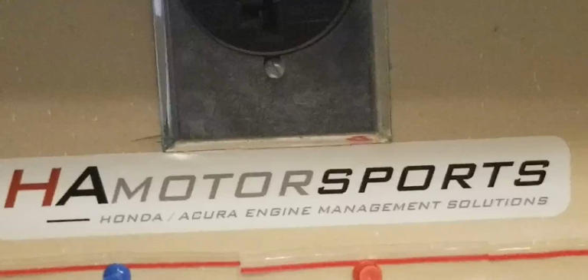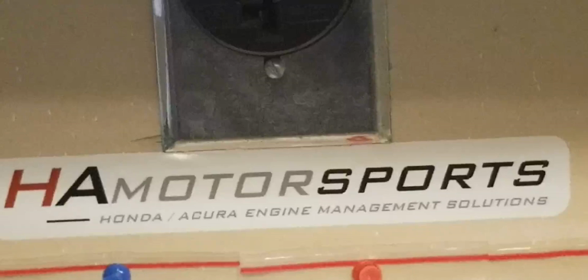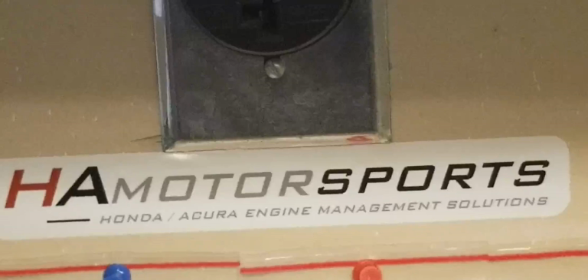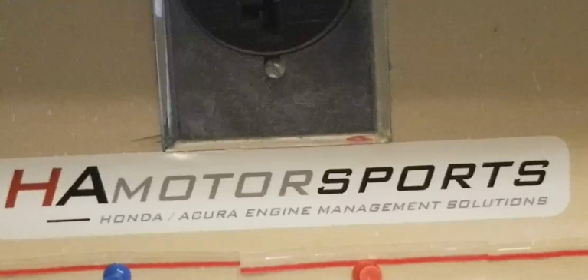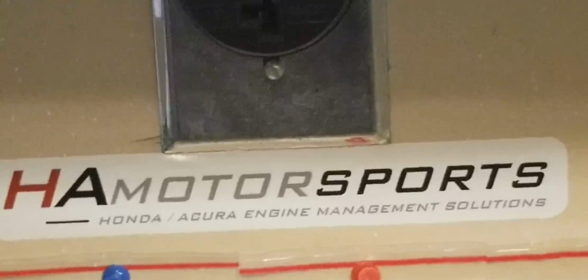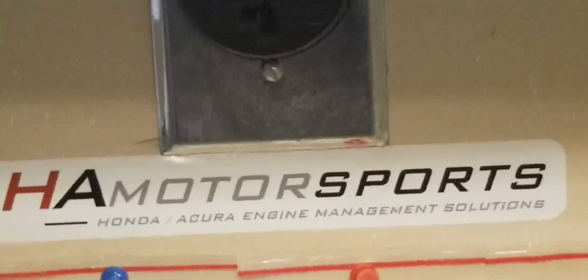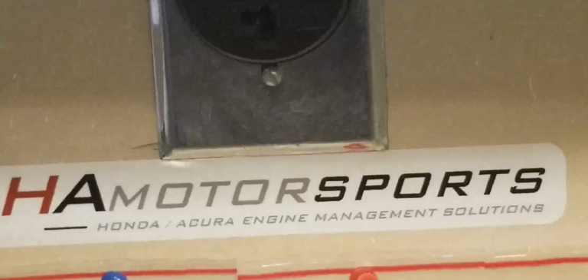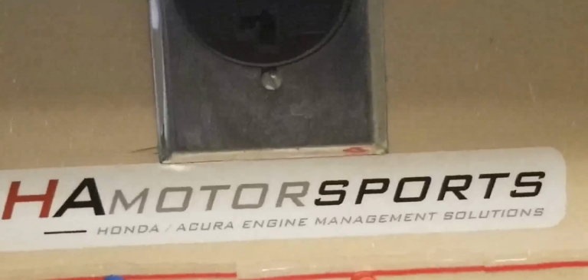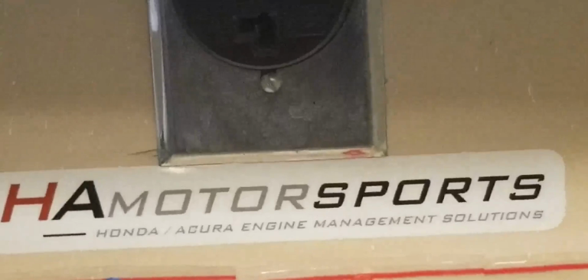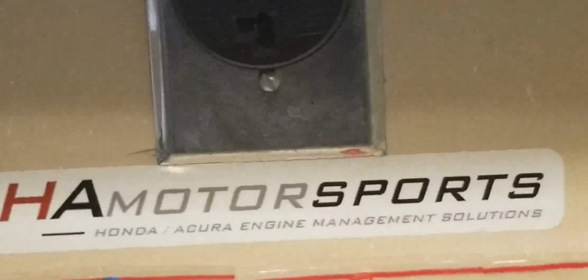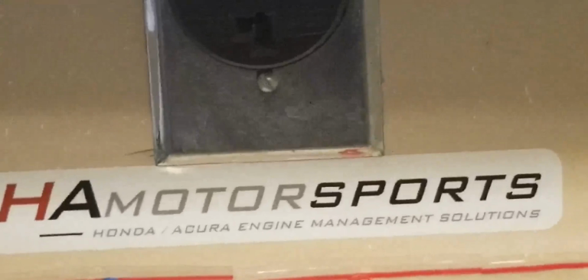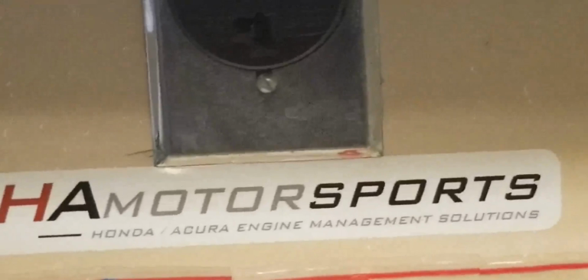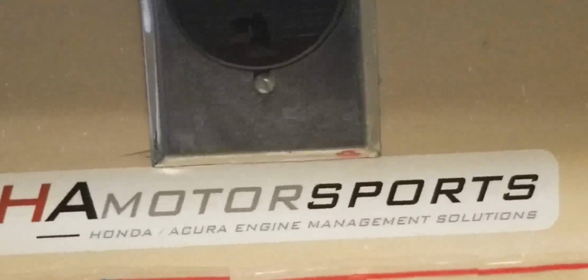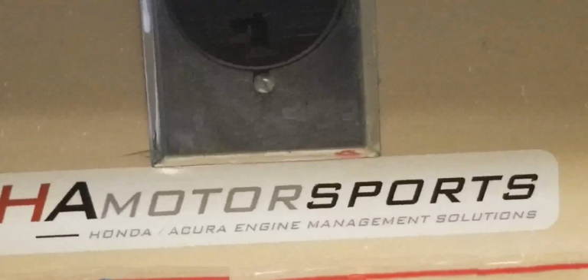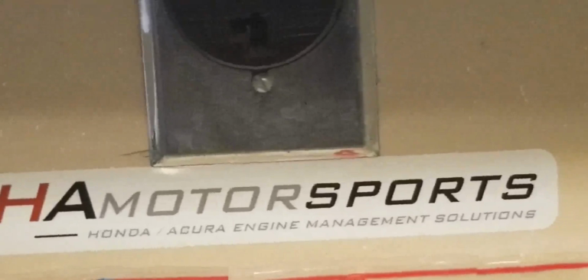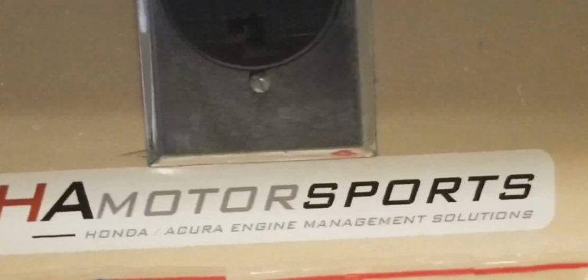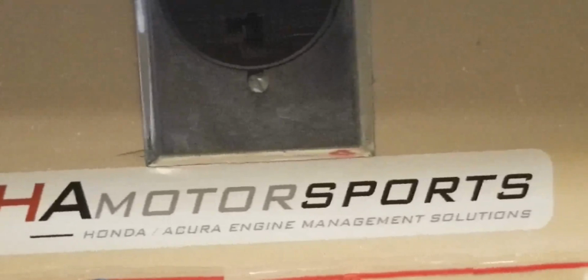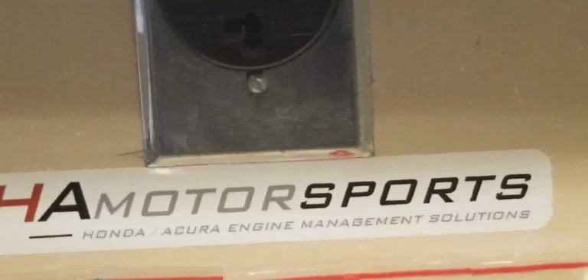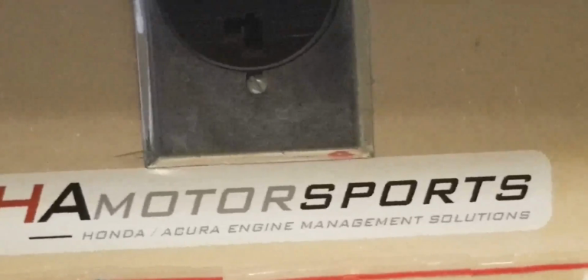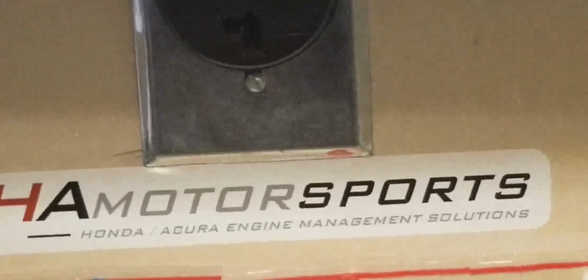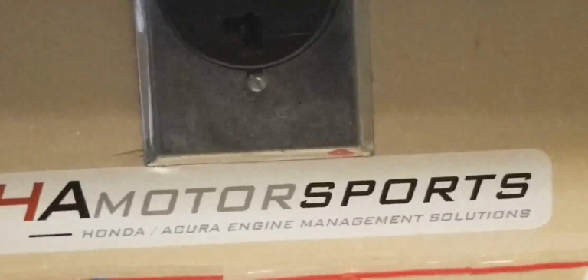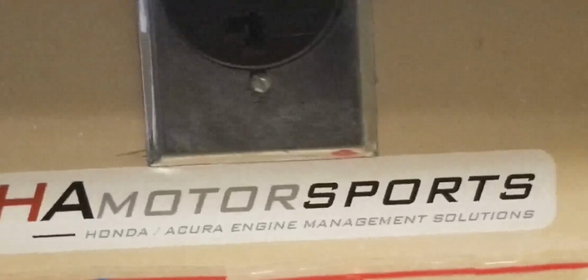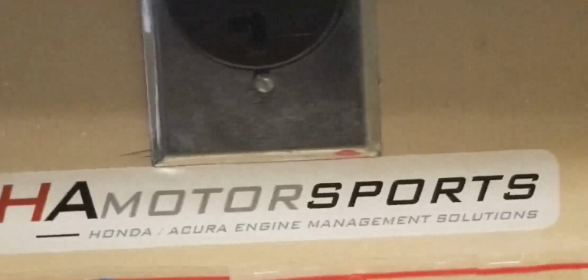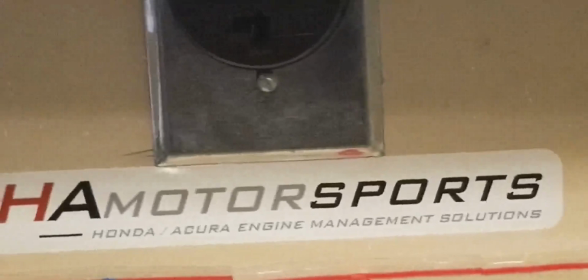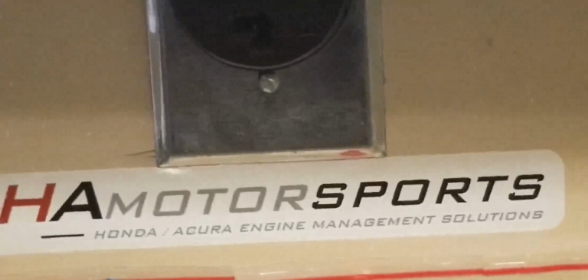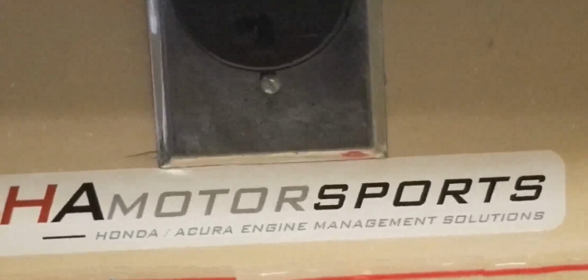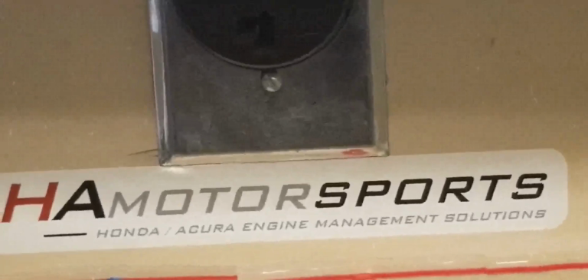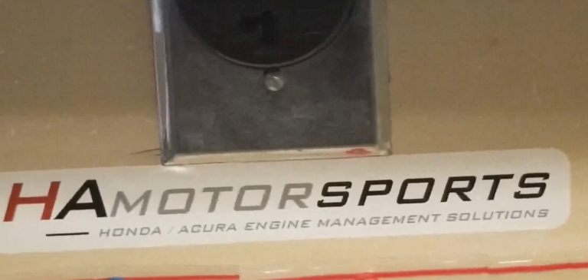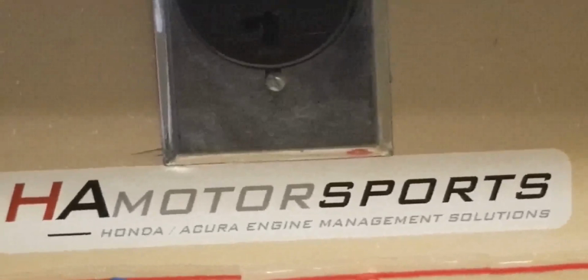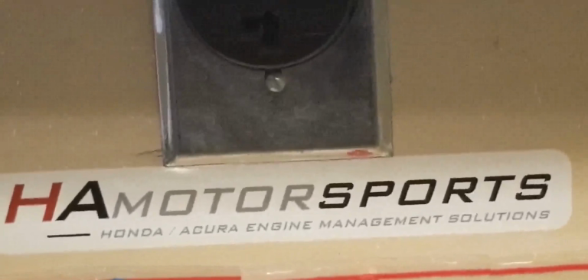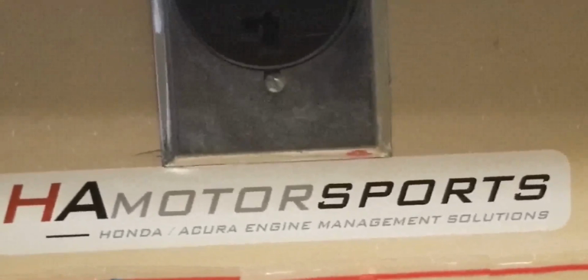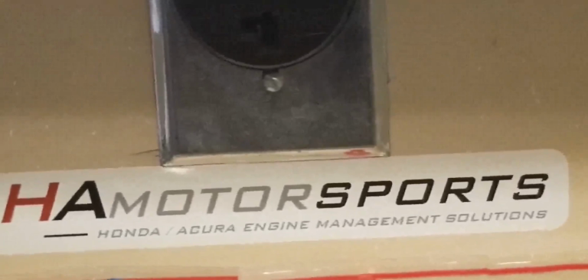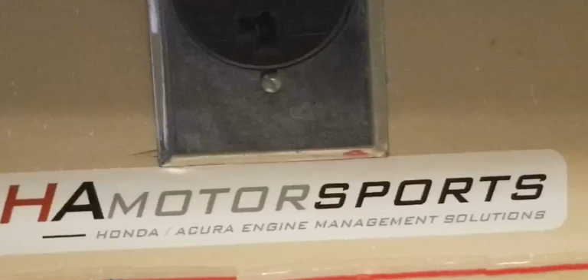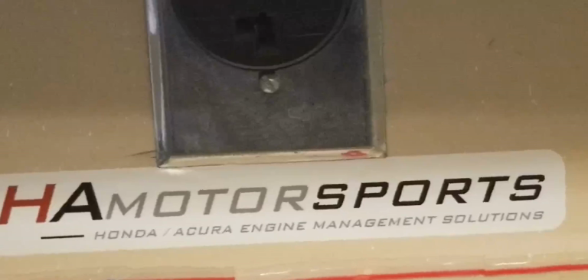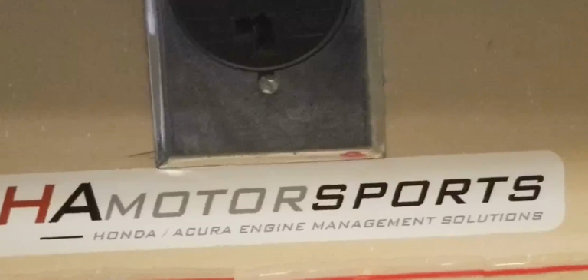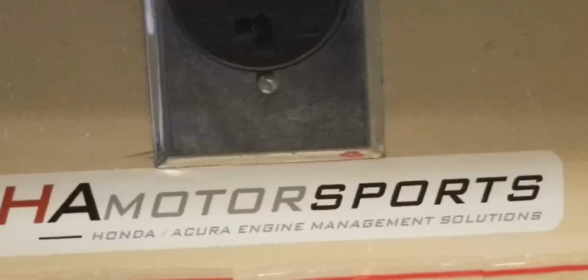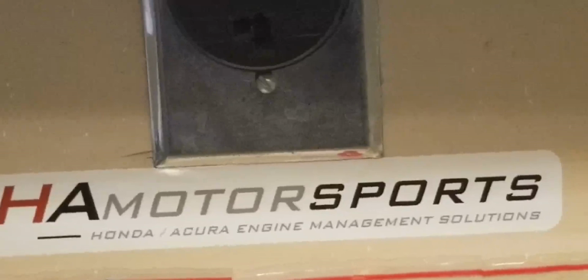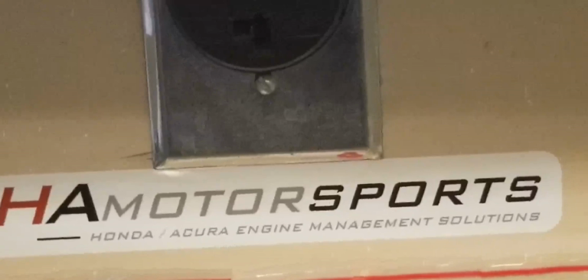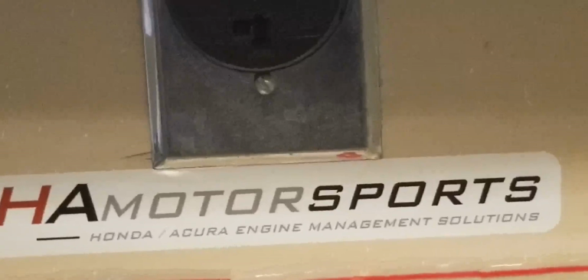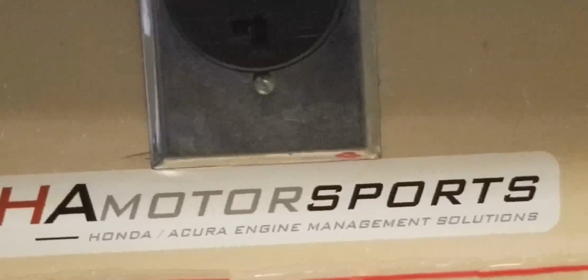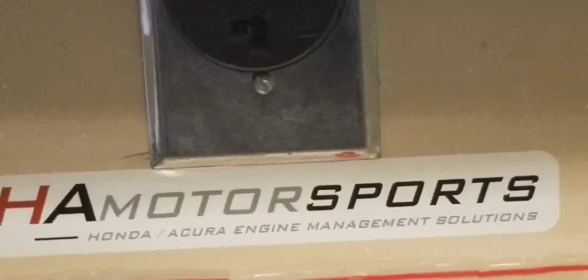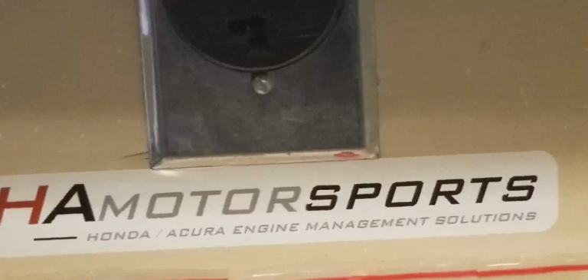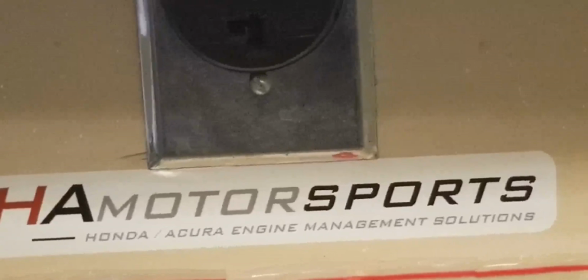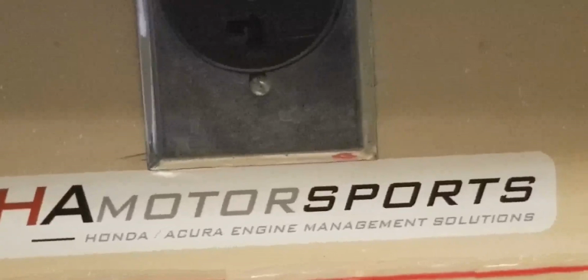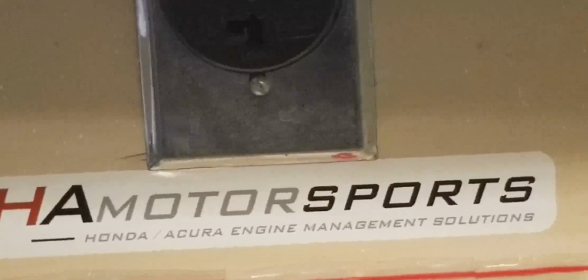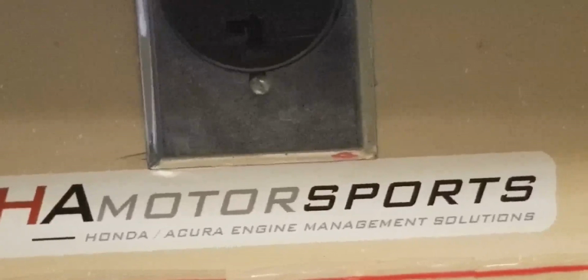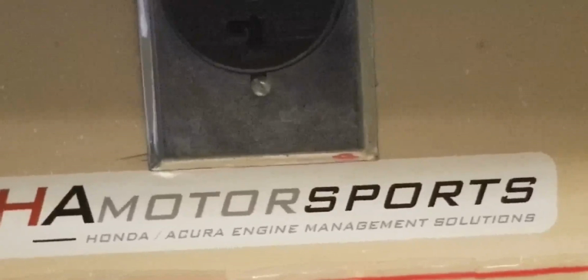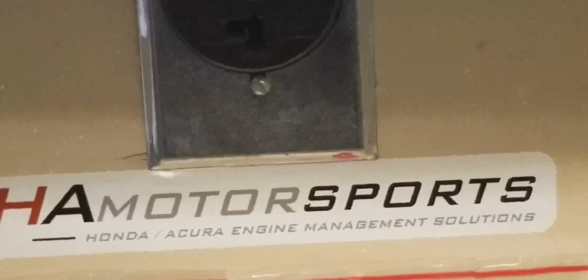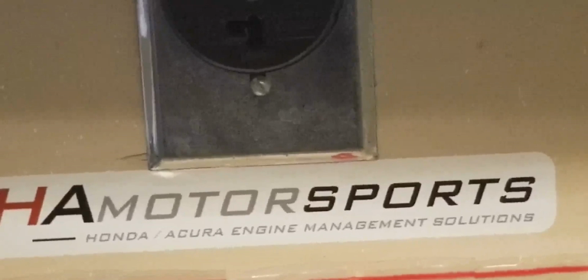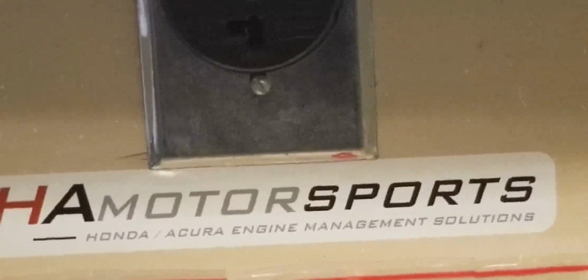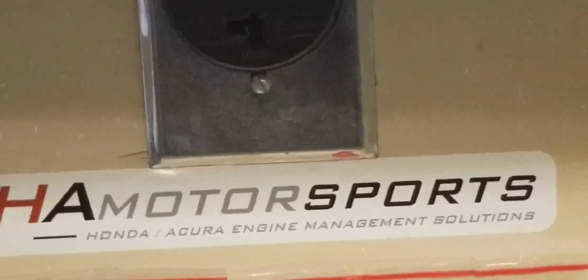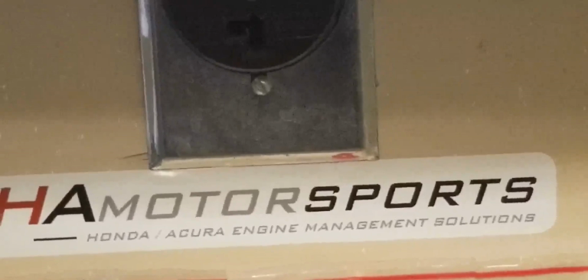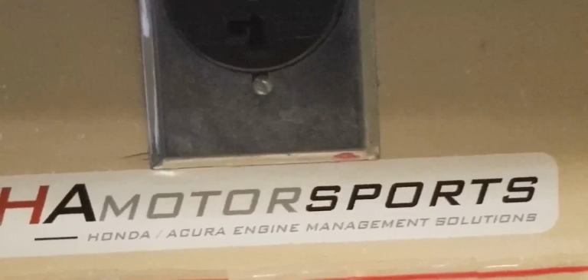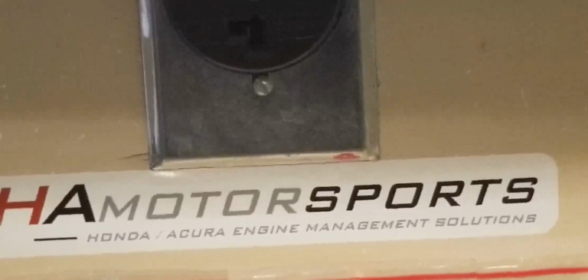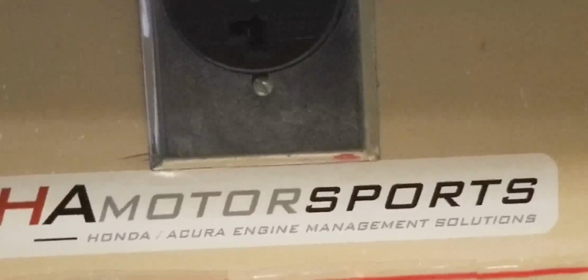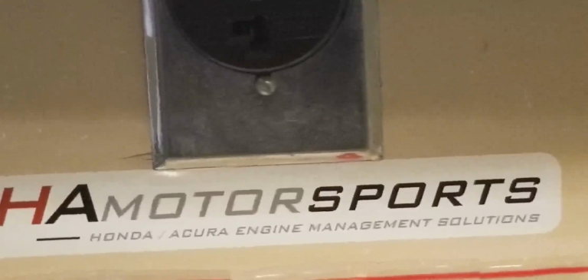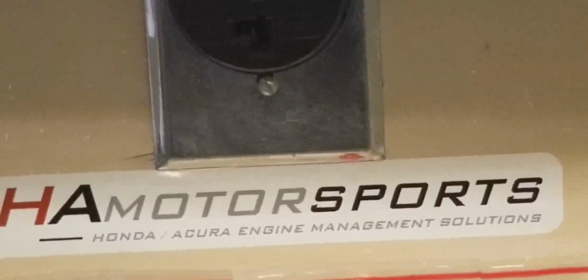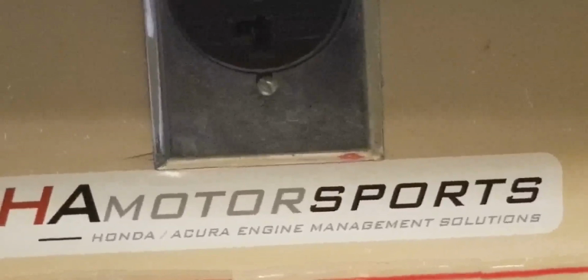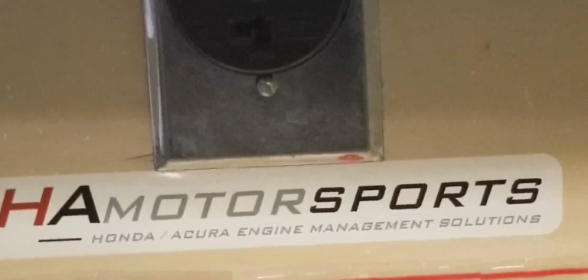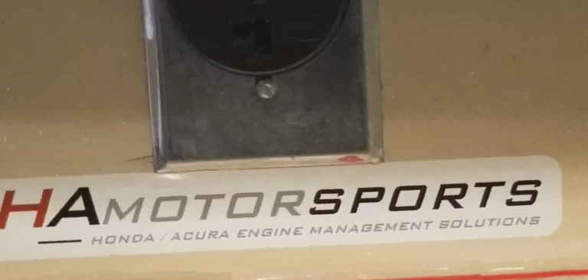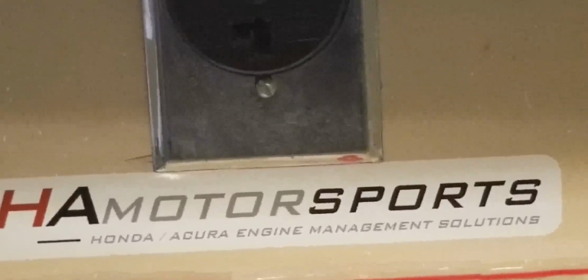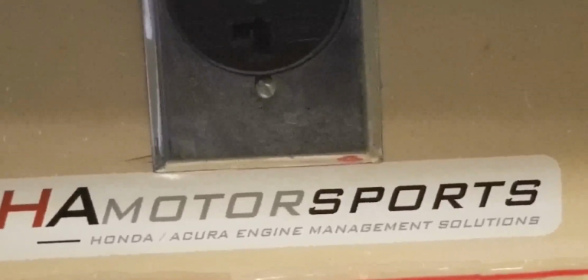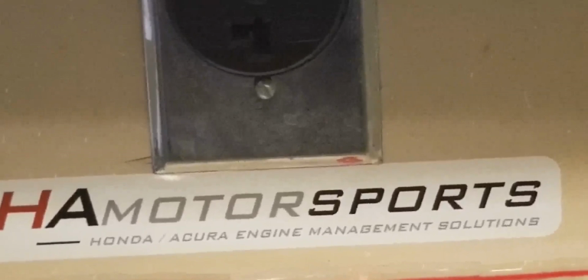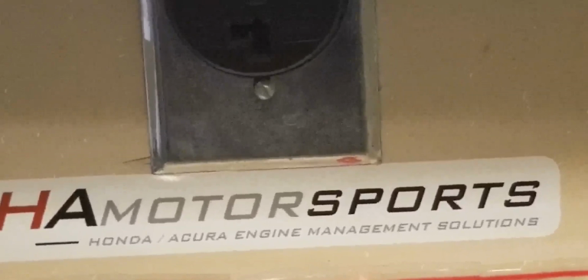This video was brought to you by HA Motorsports, Honda Acura Engine Management Solutions, and Custom Modified Racing.